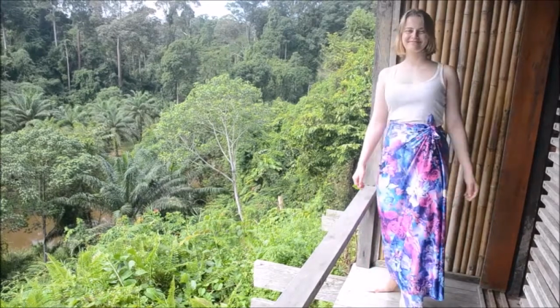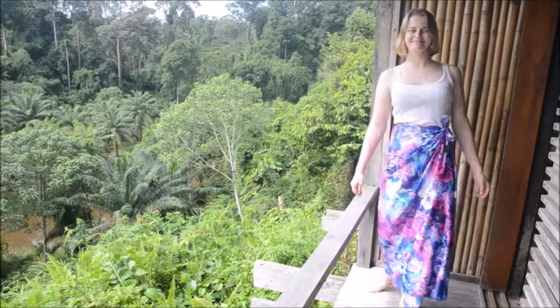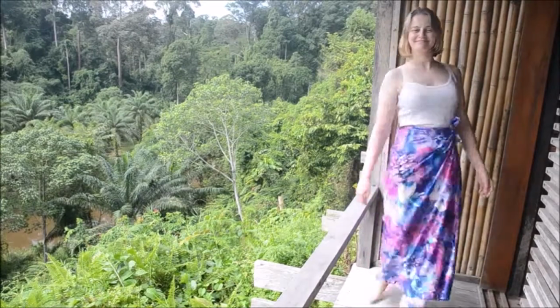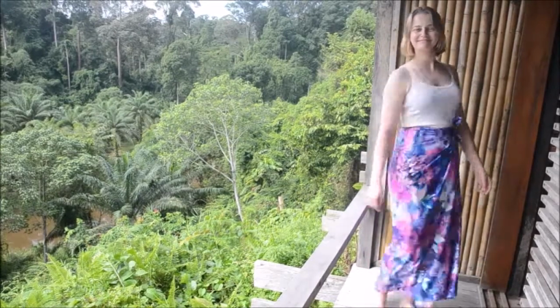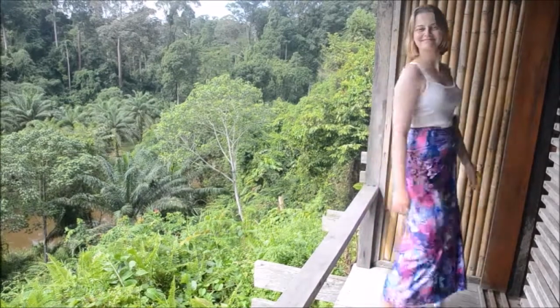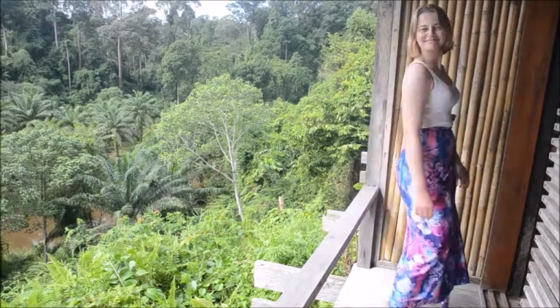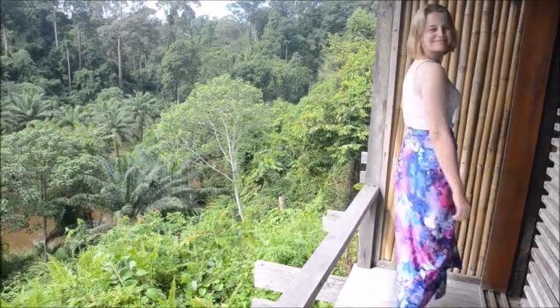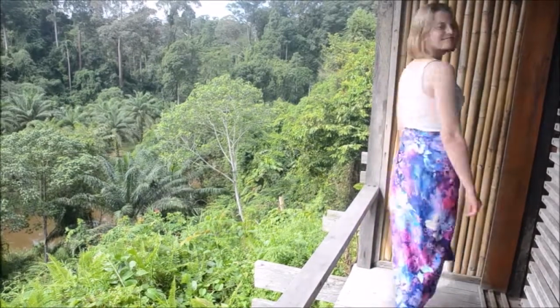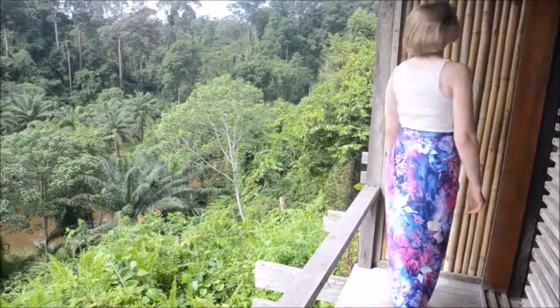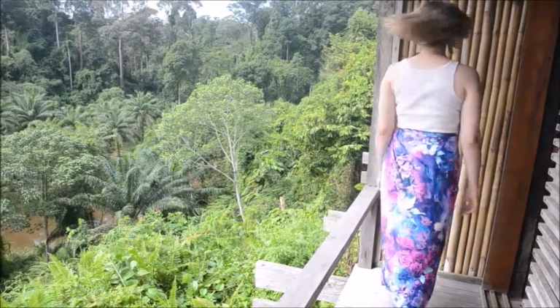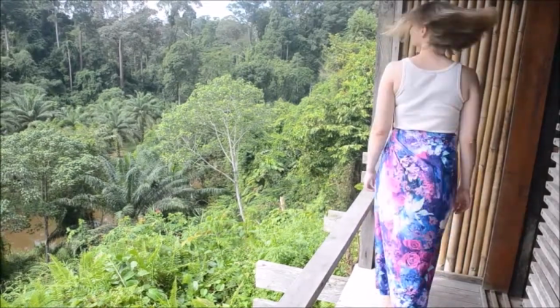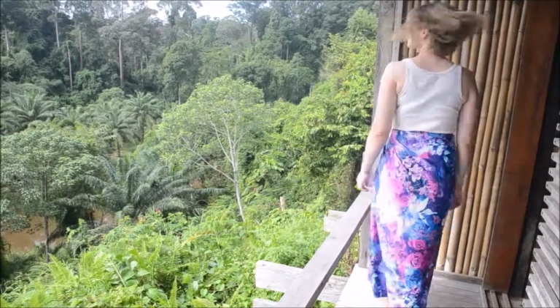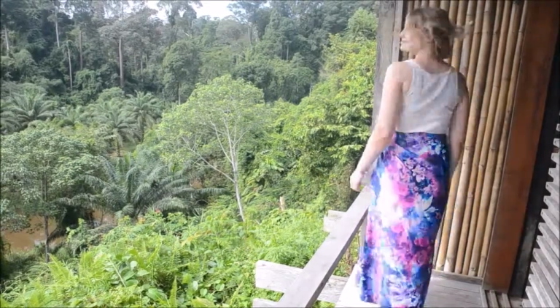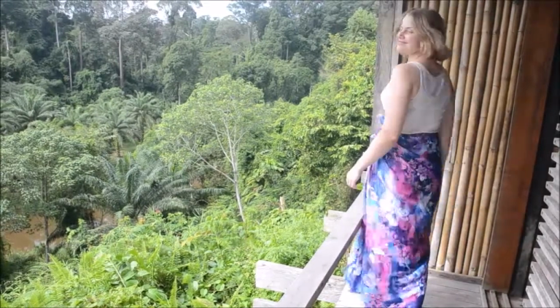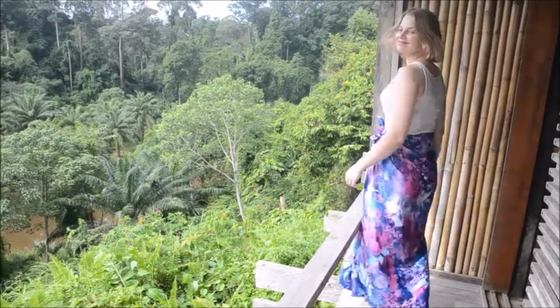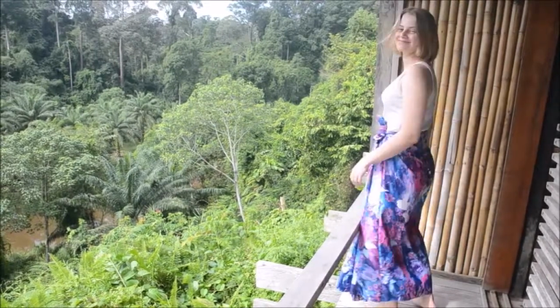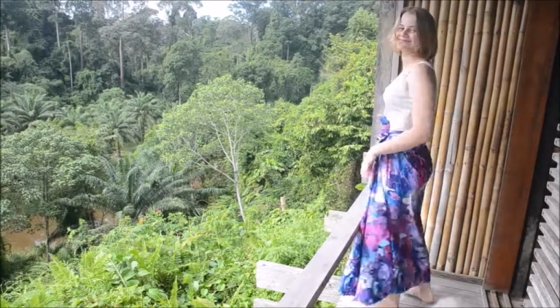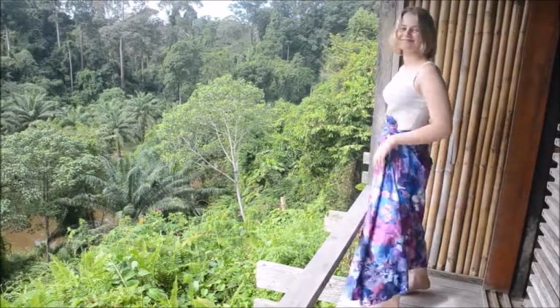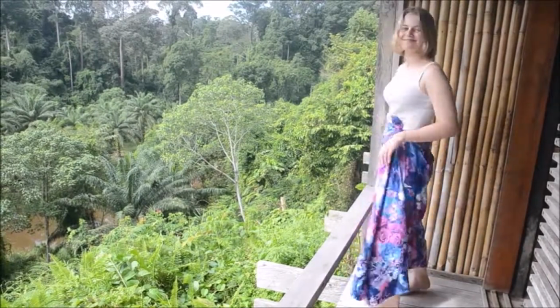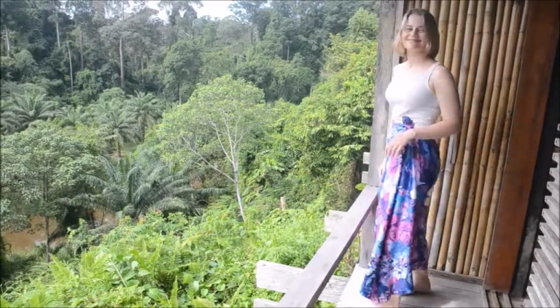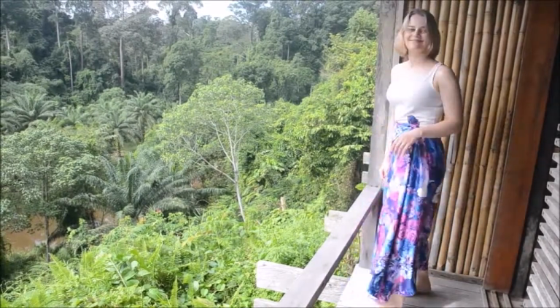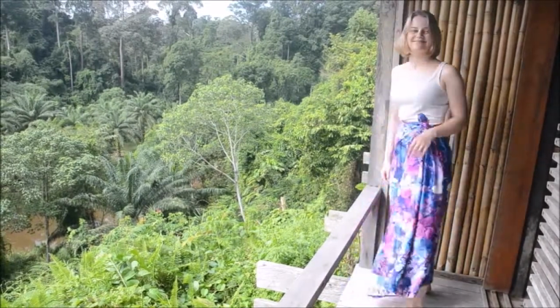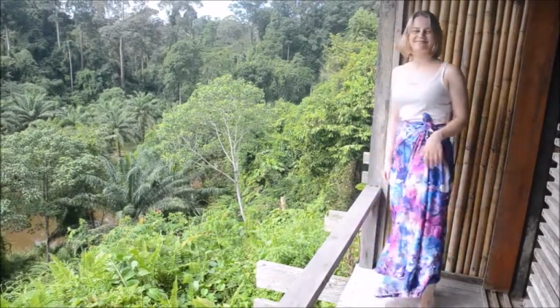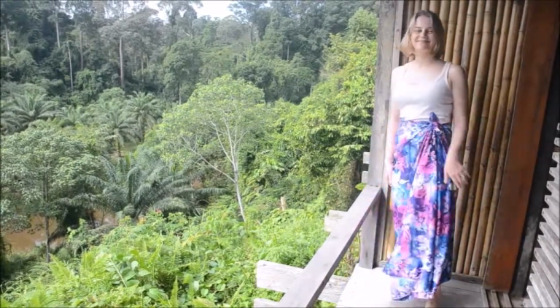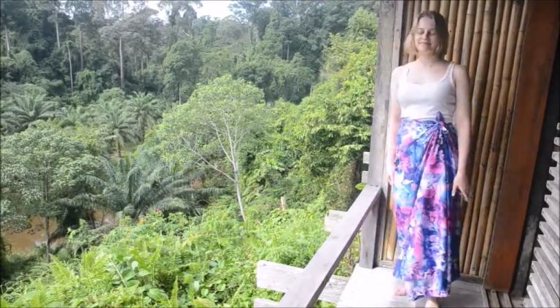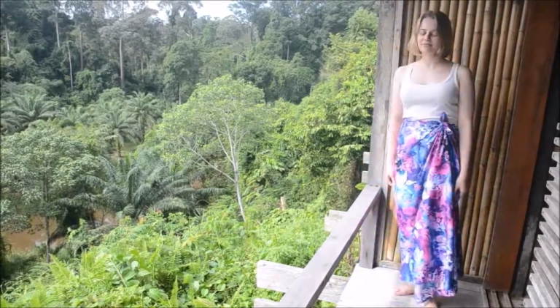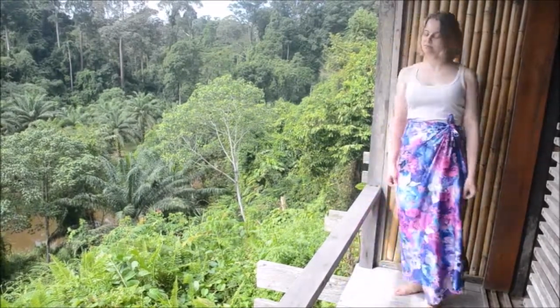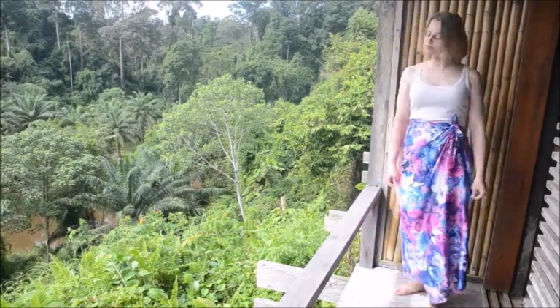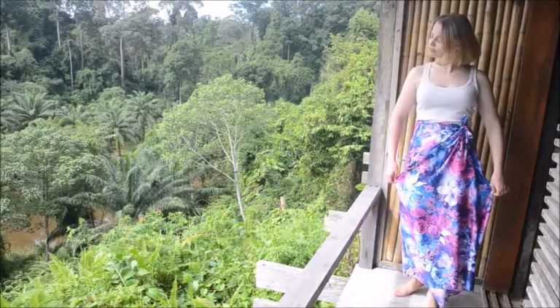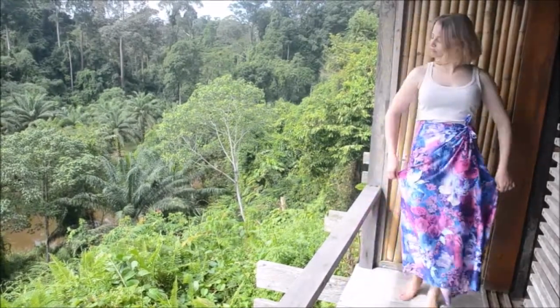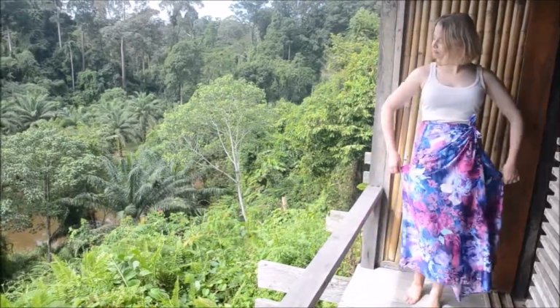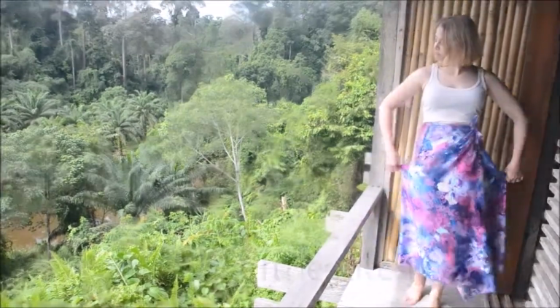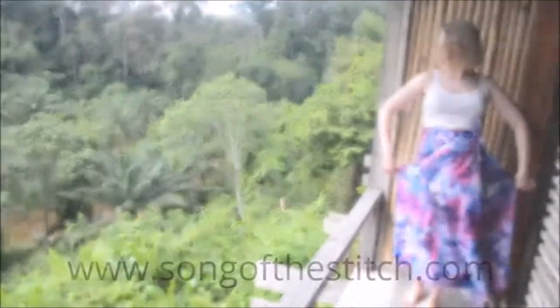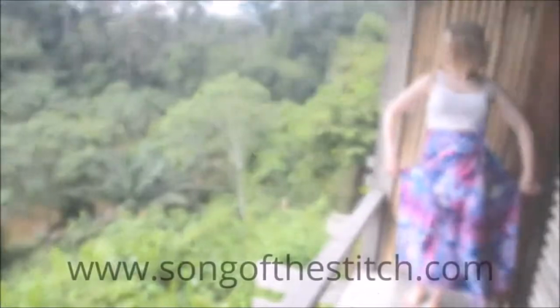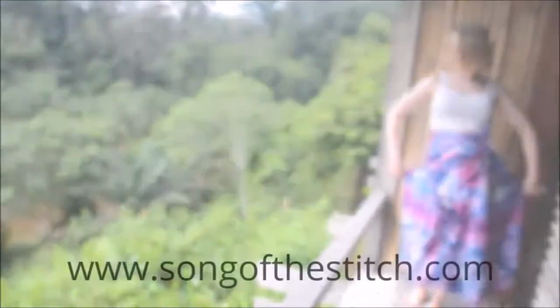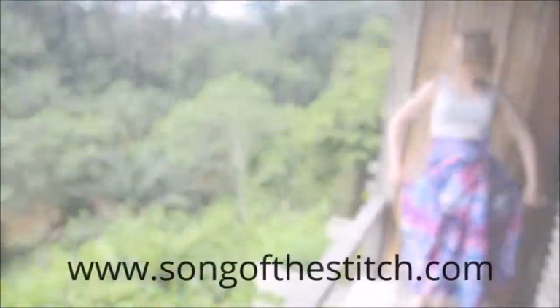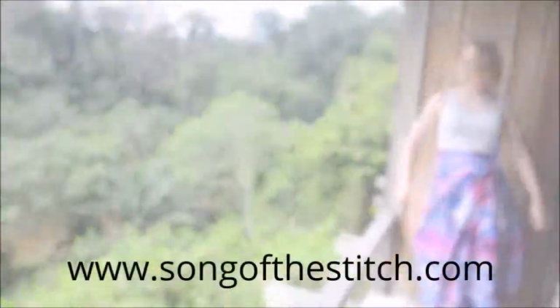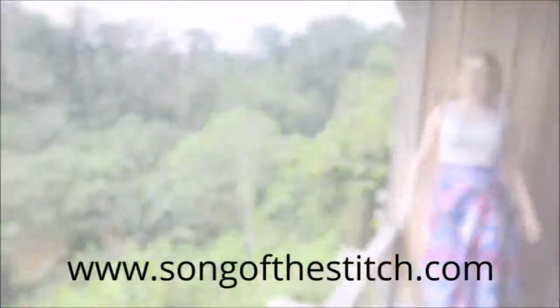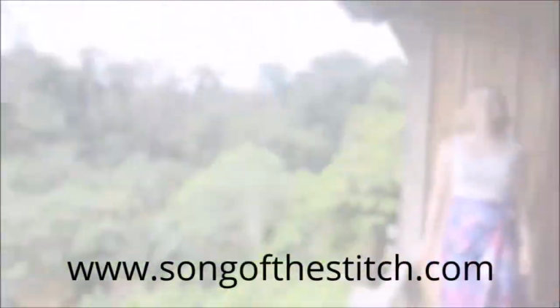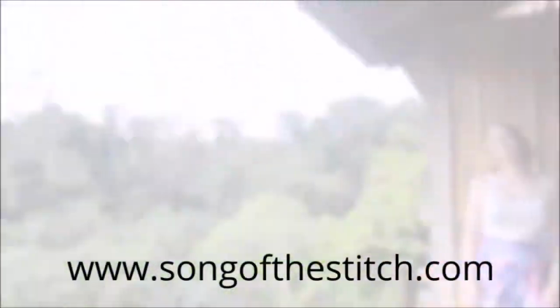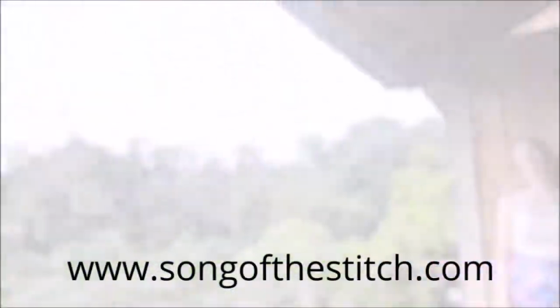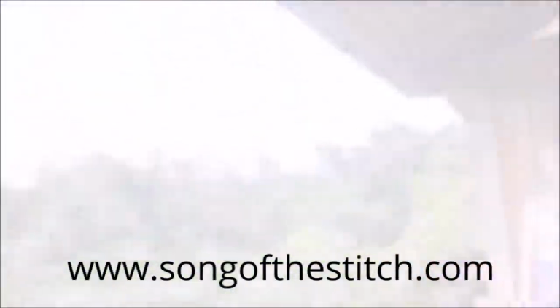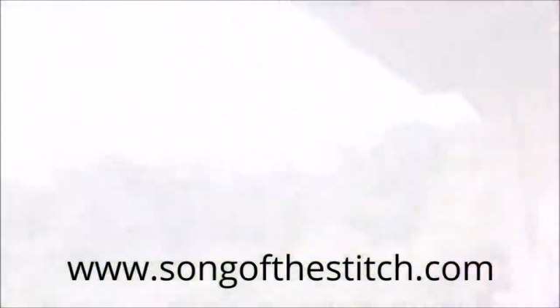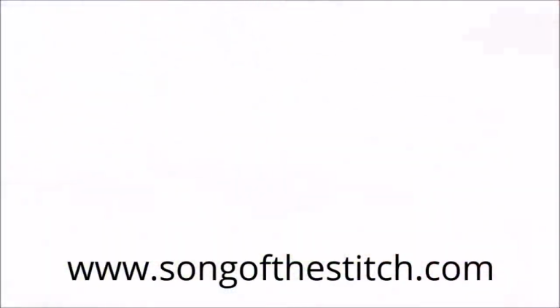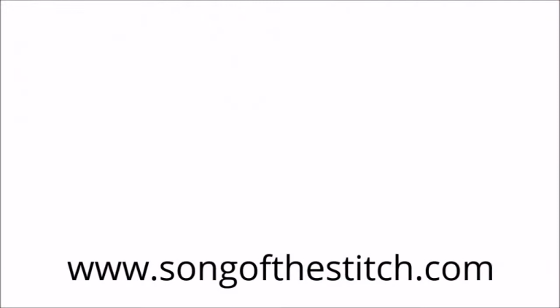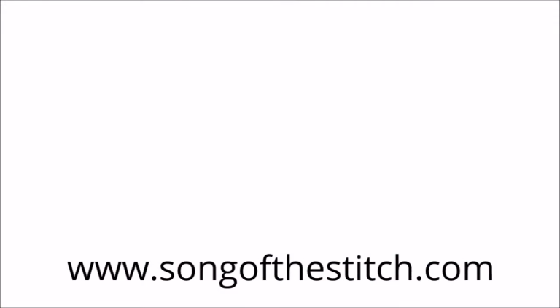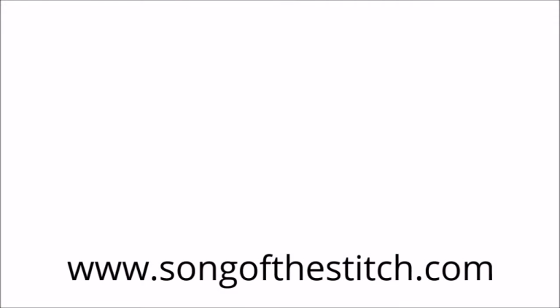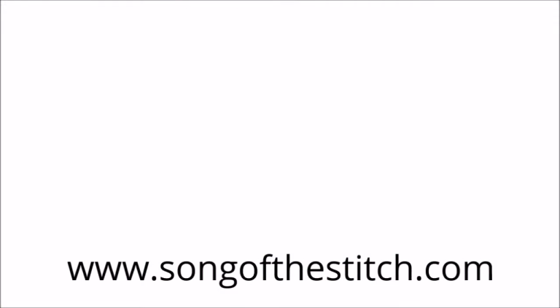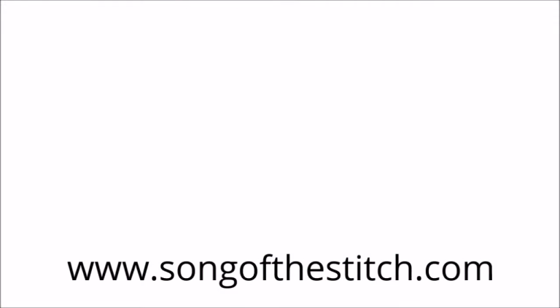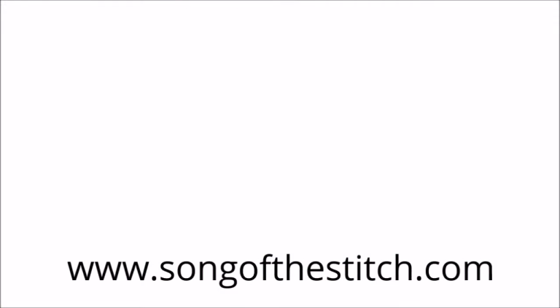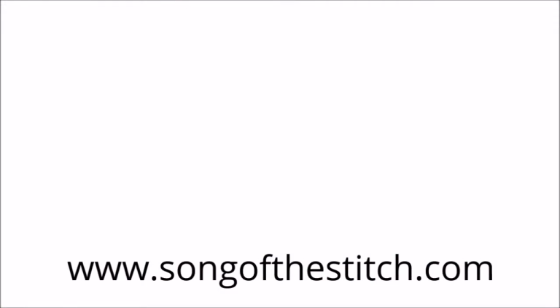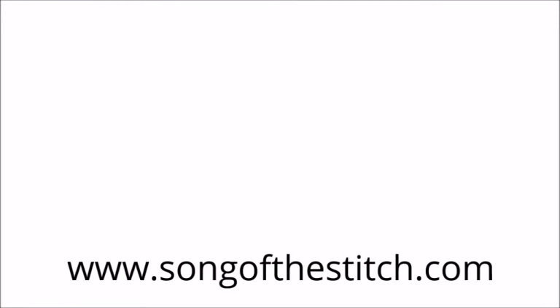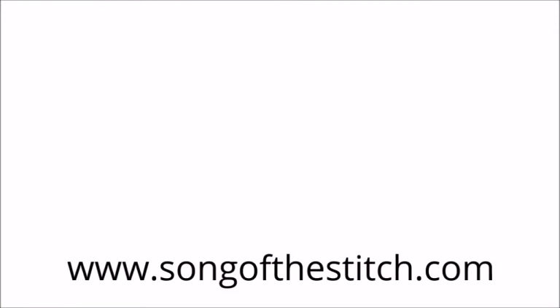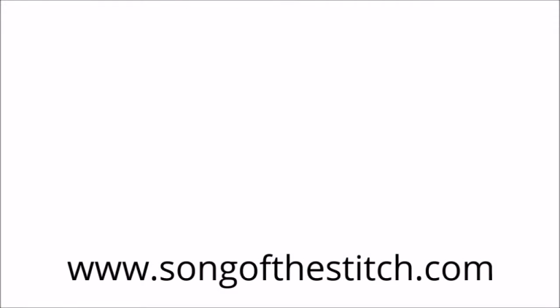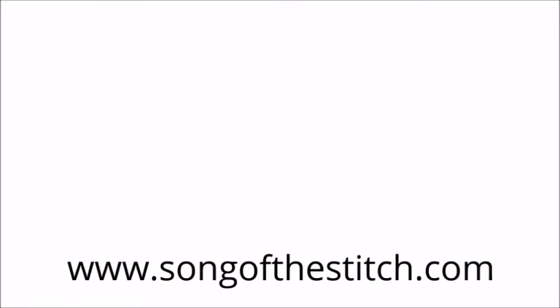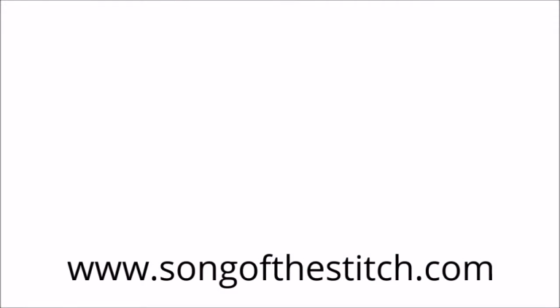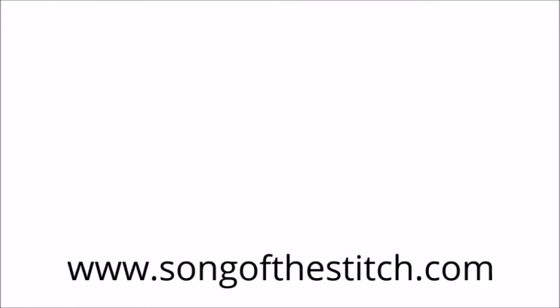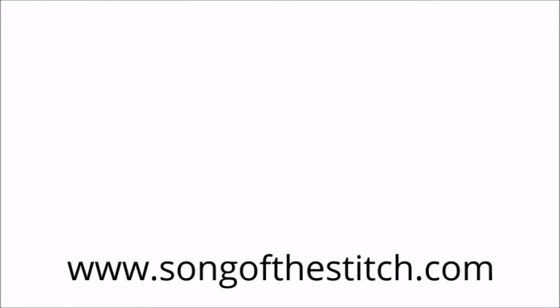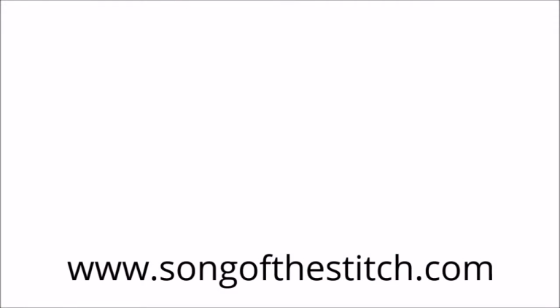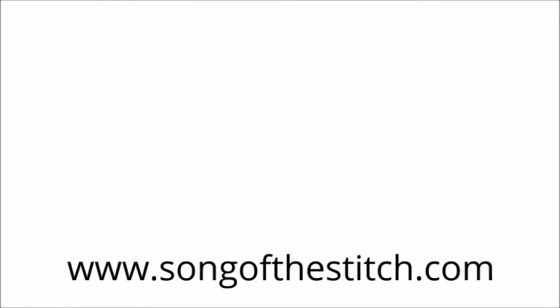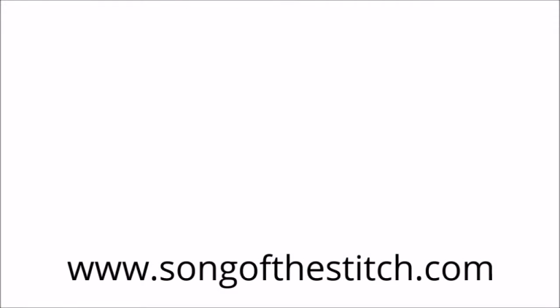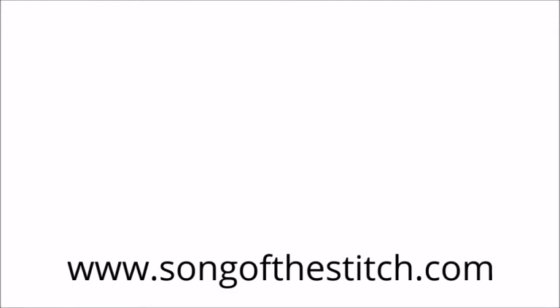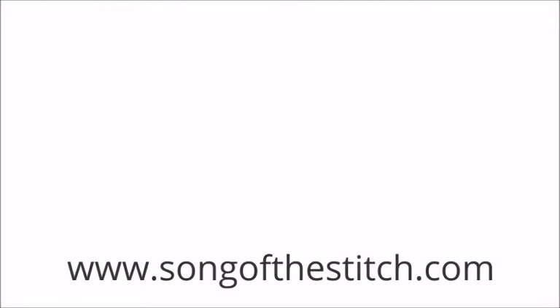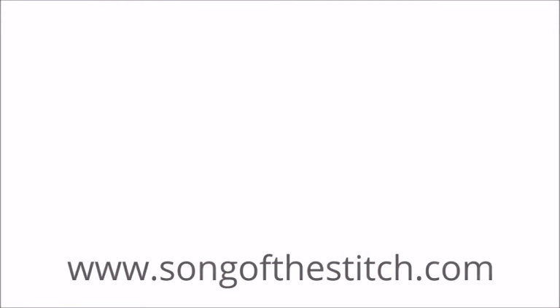For more sewing adventures and general travel natter, you can find my blog at songofthestitch.com. Ciao!